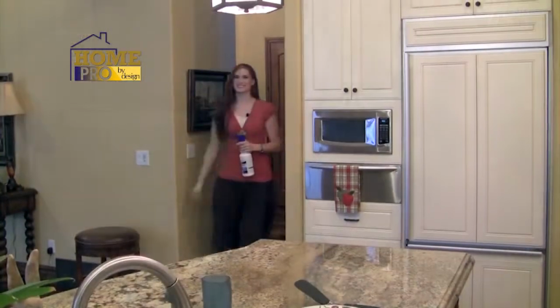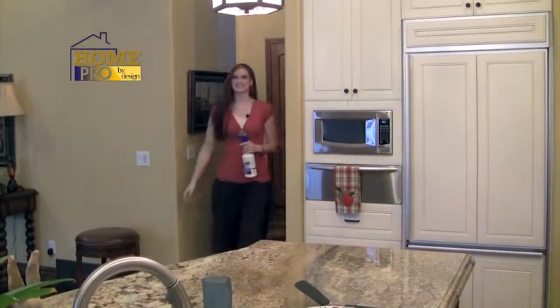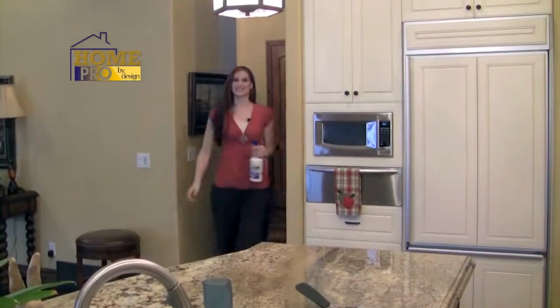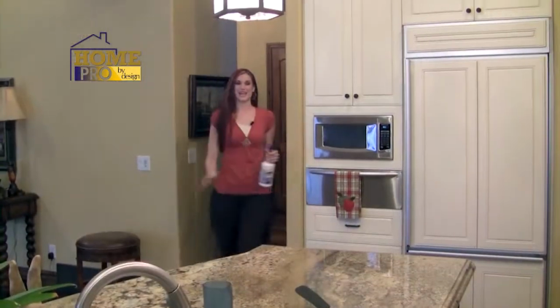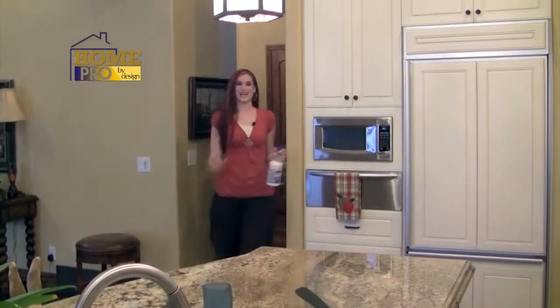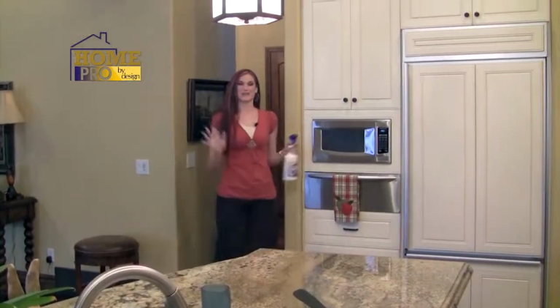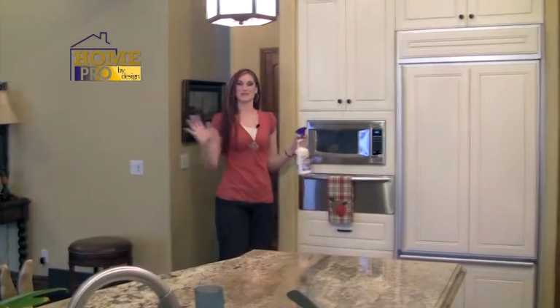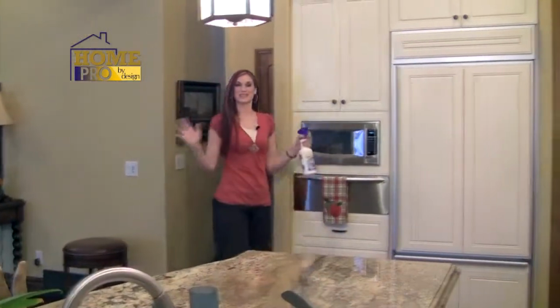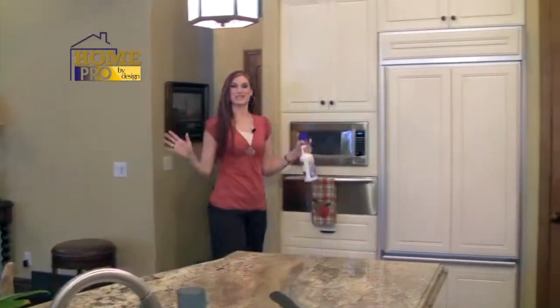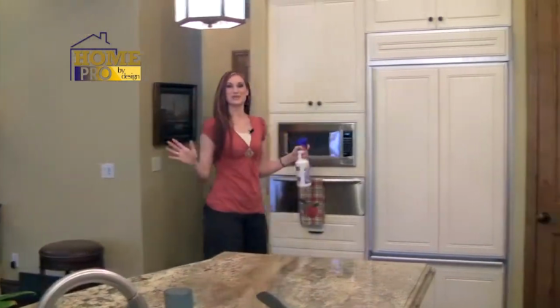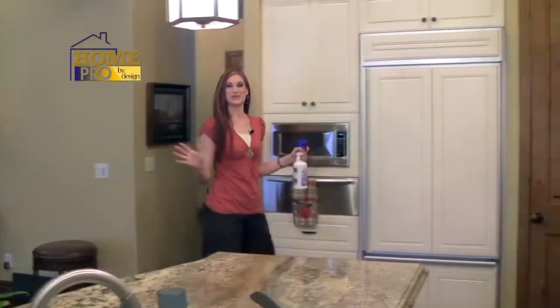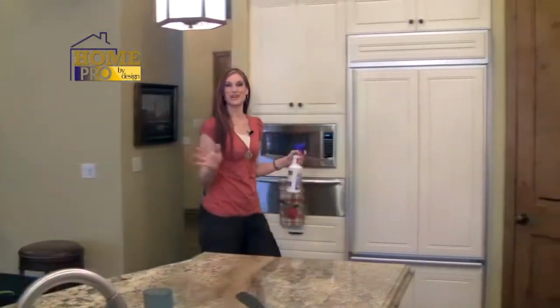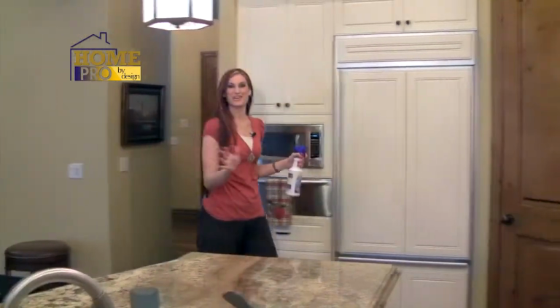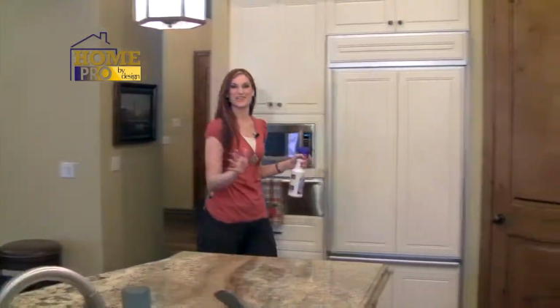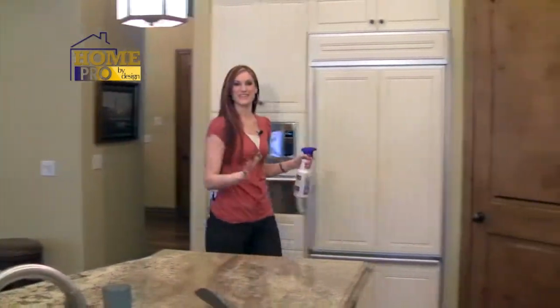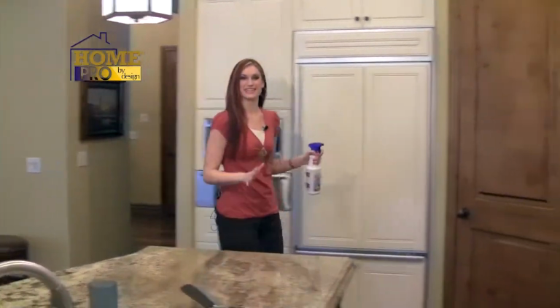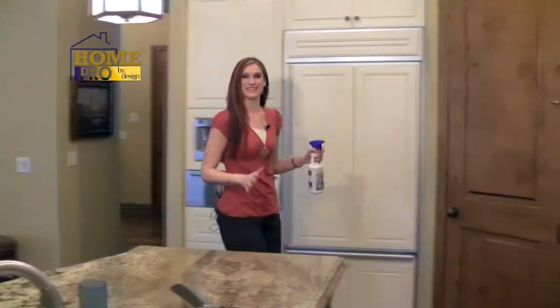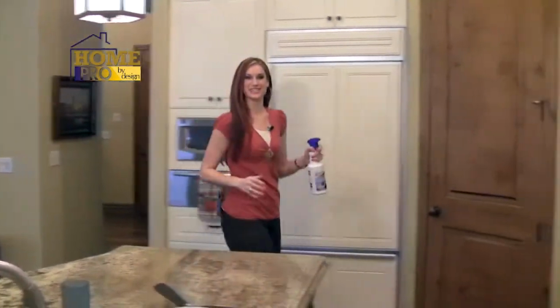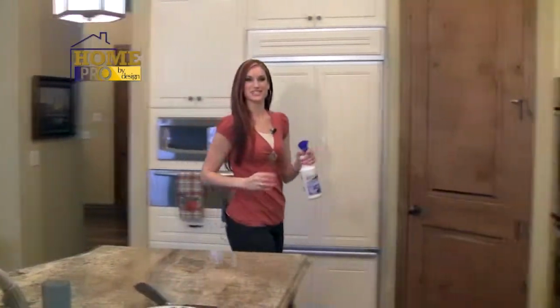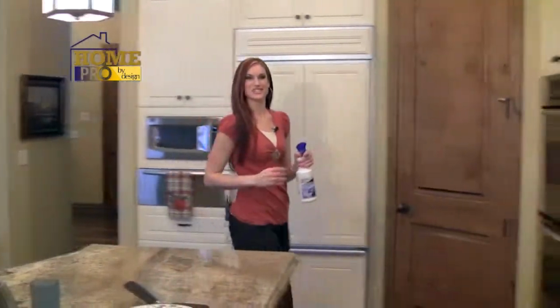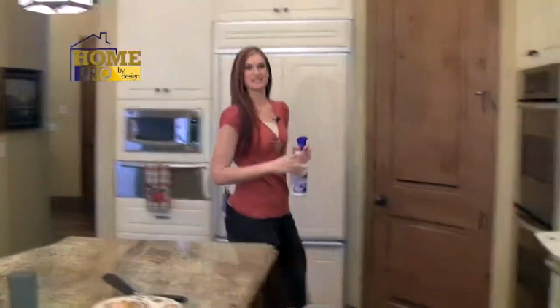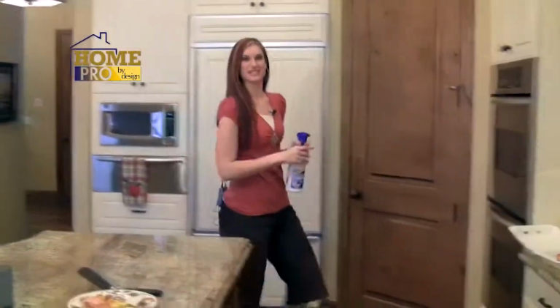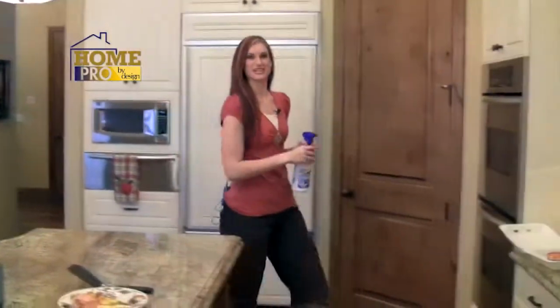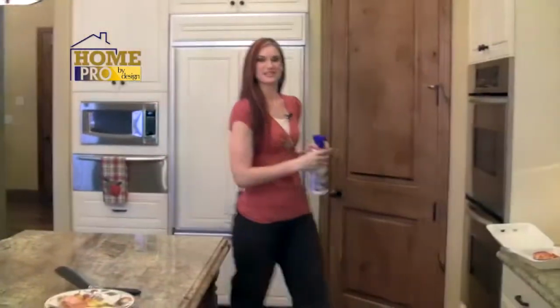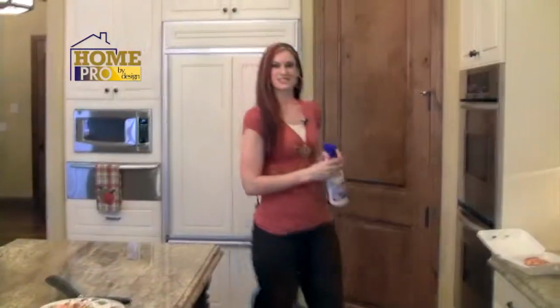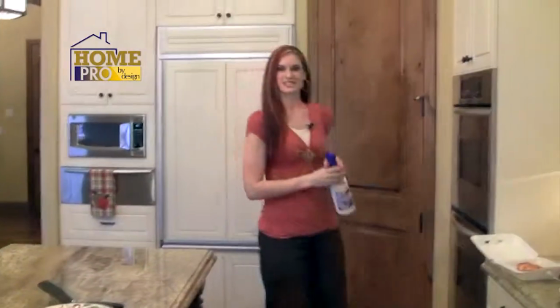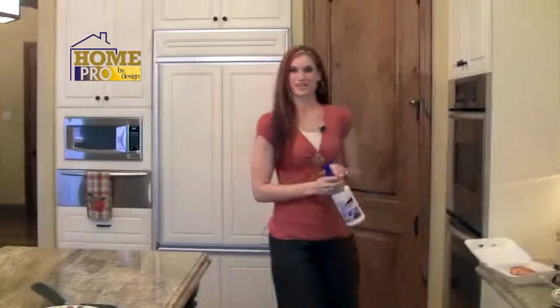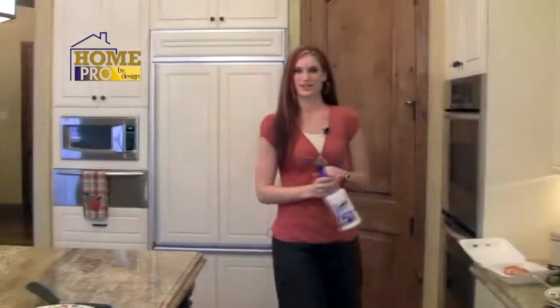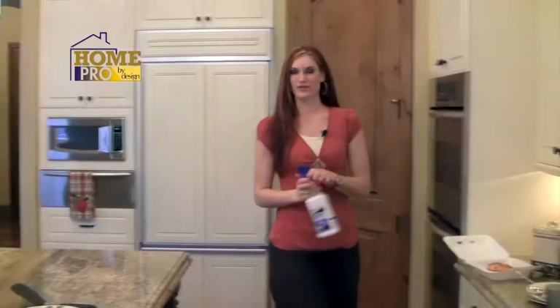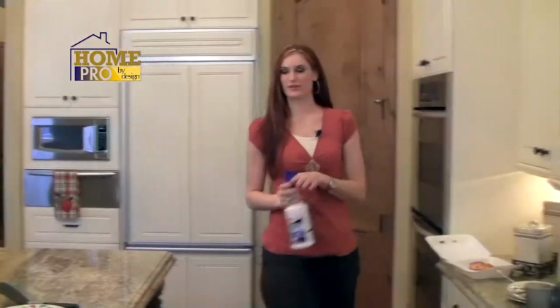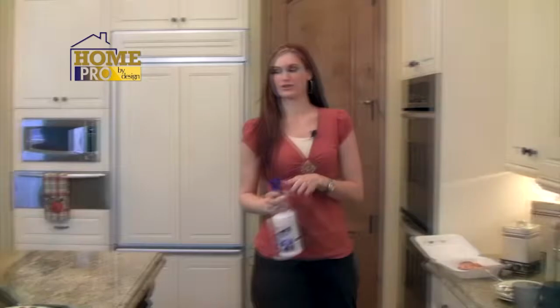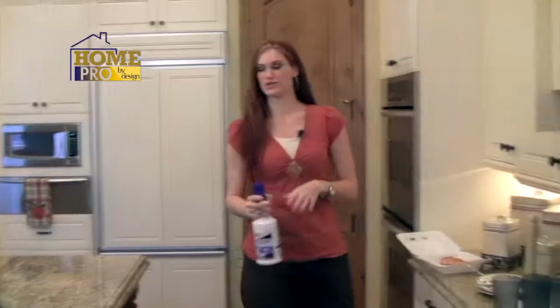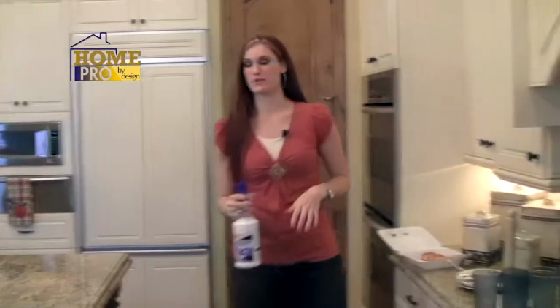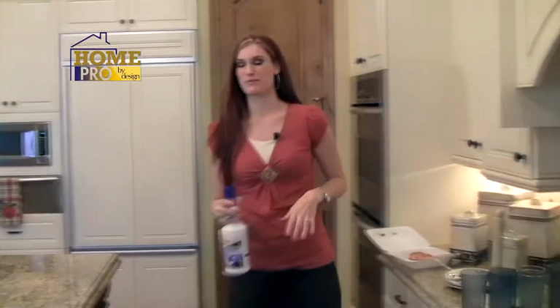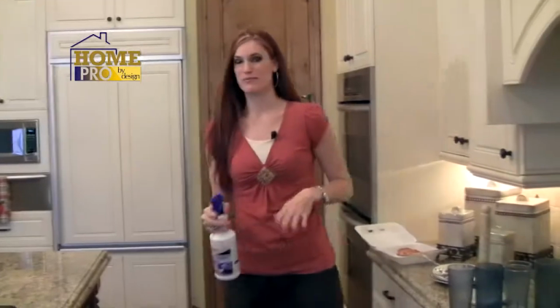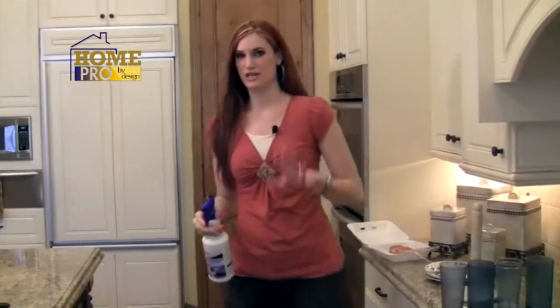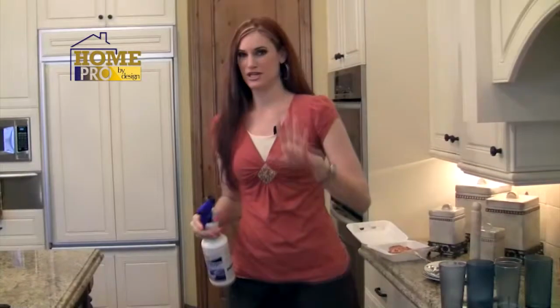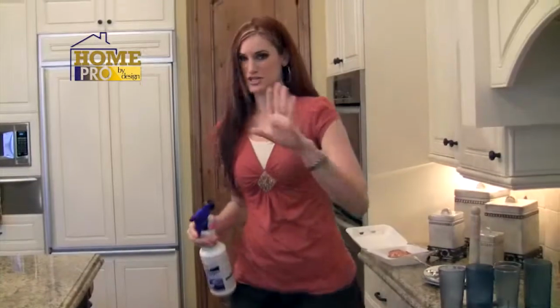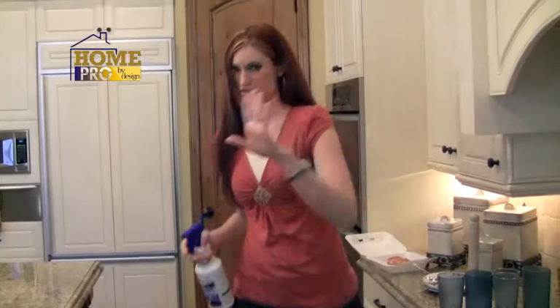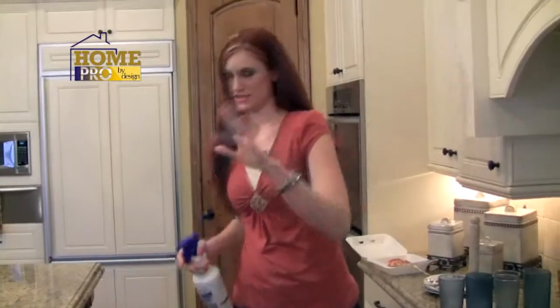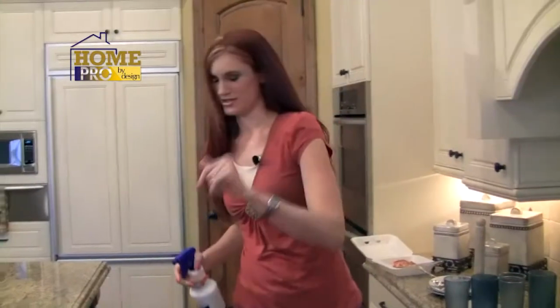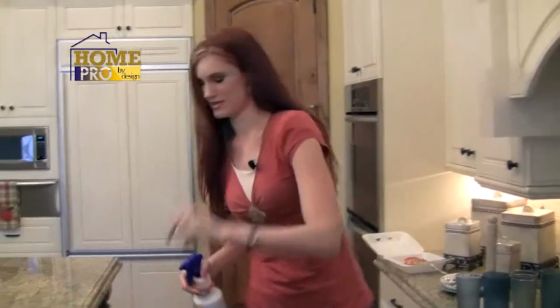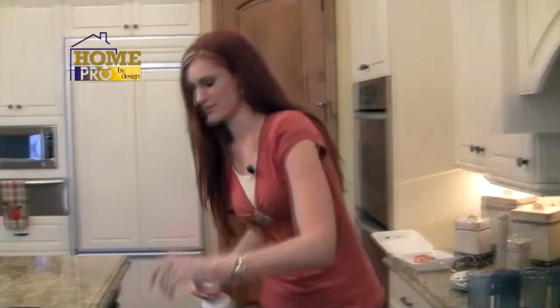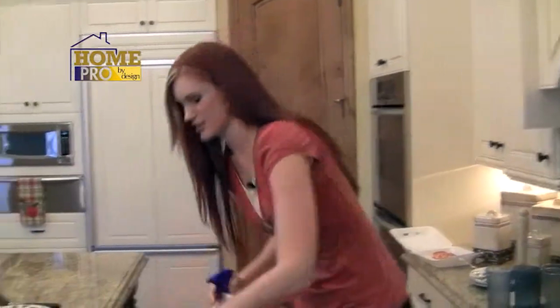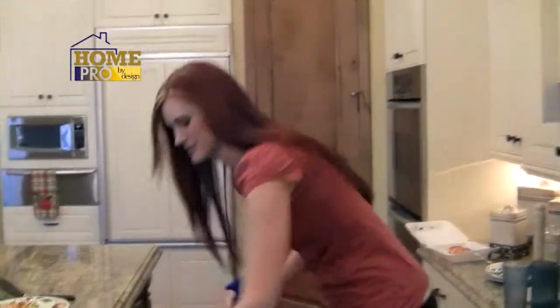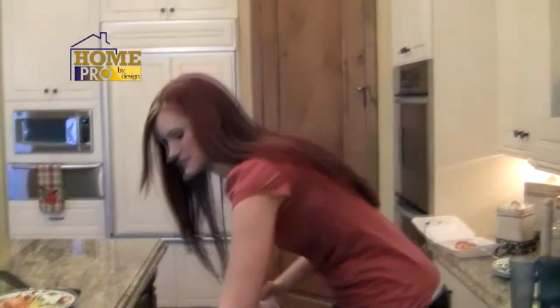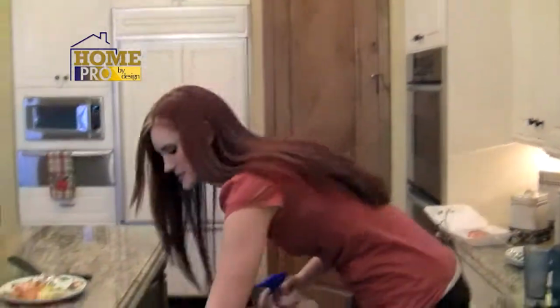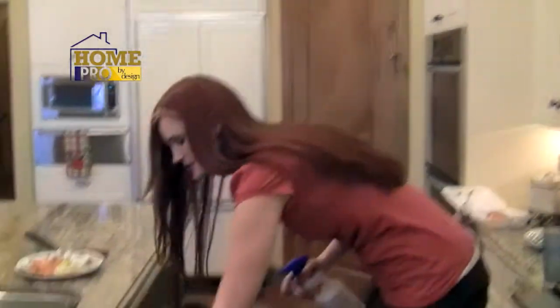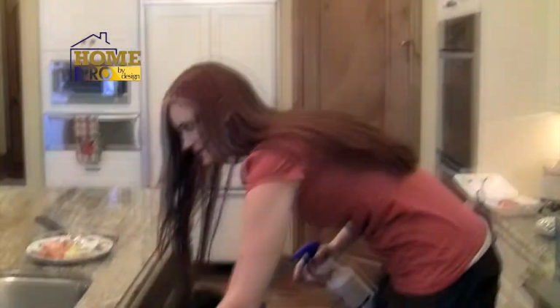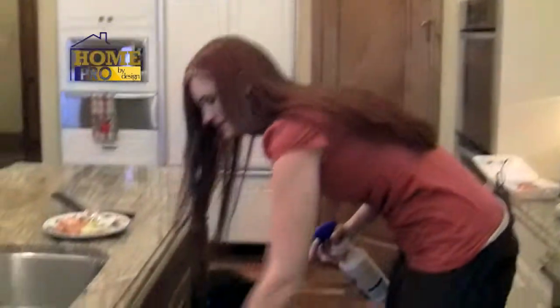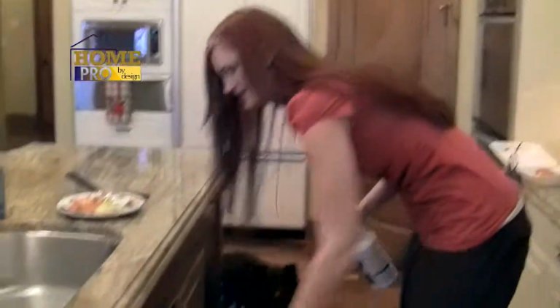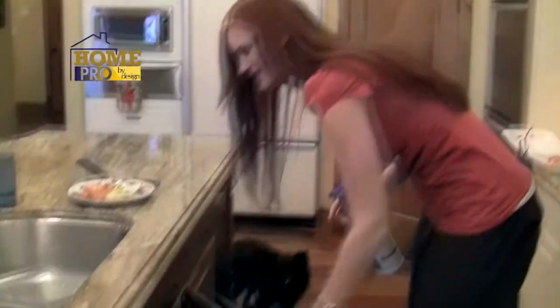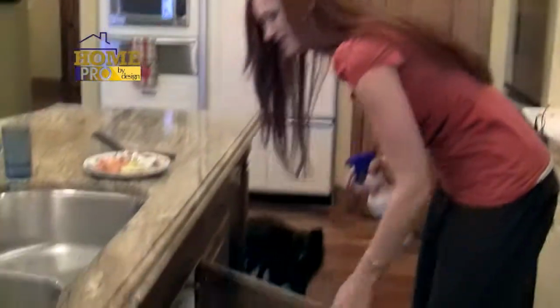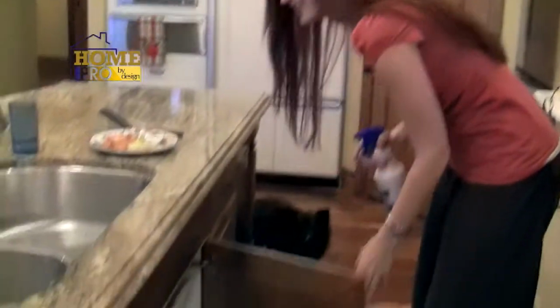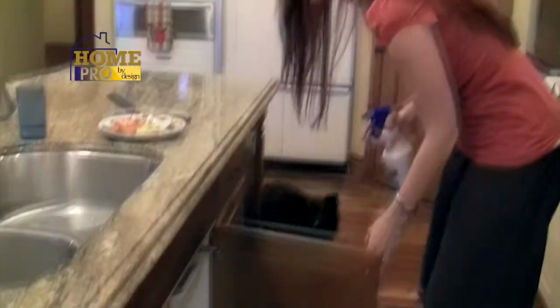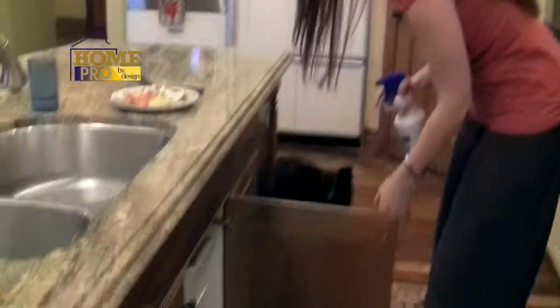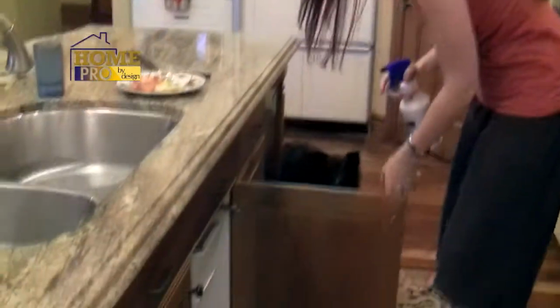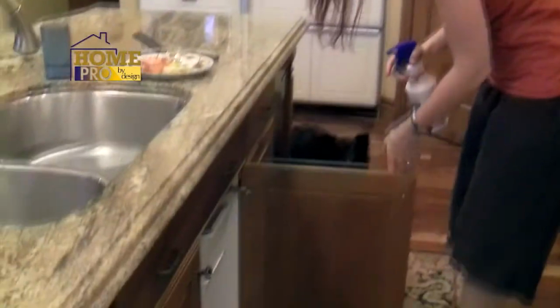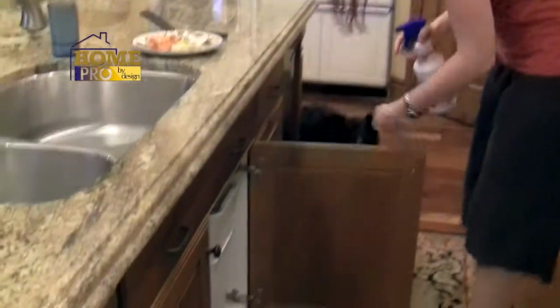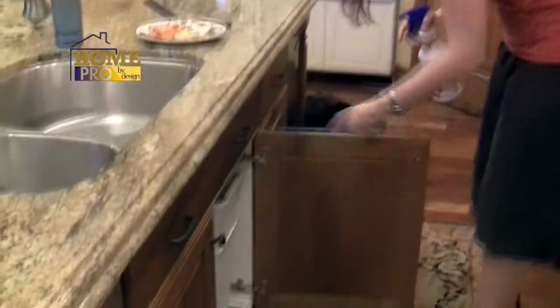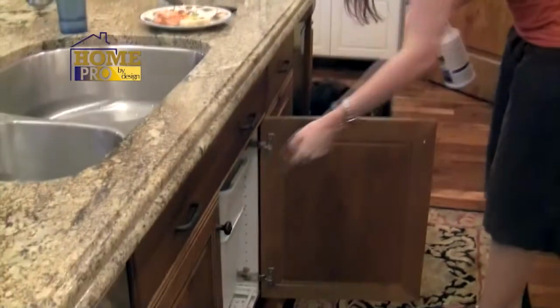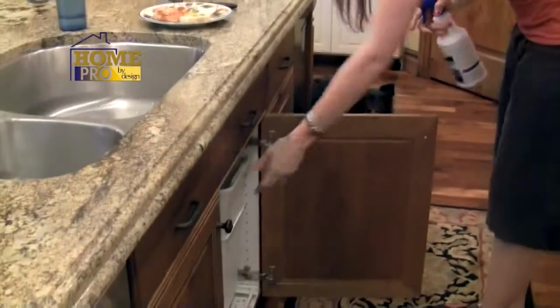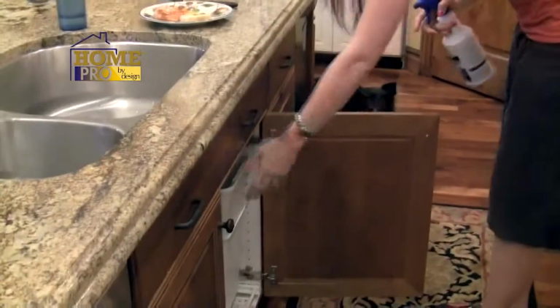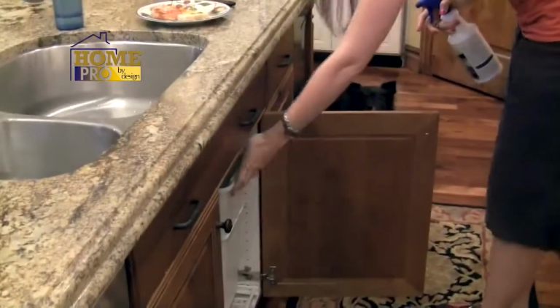Now here we are in the kitchen. Let's head over to a major crime scene: the garbage can.